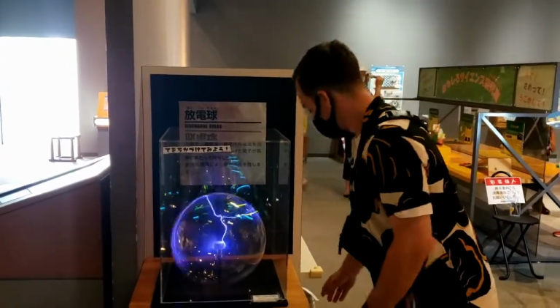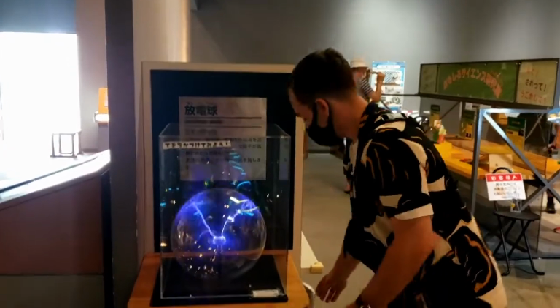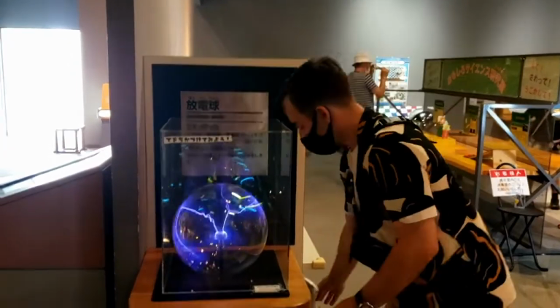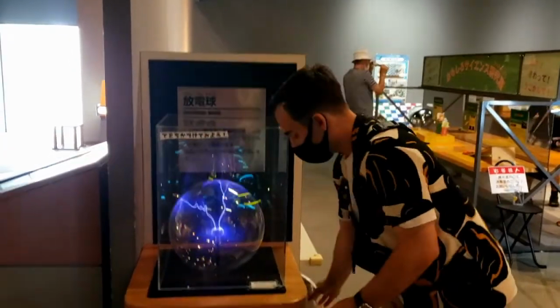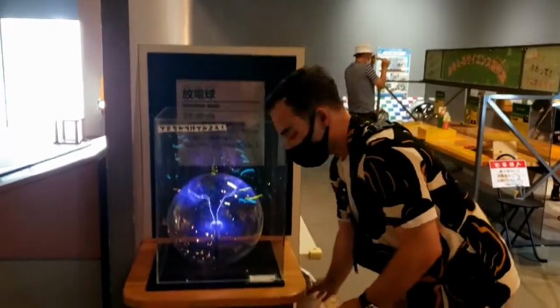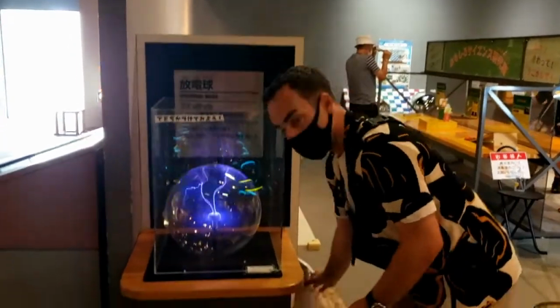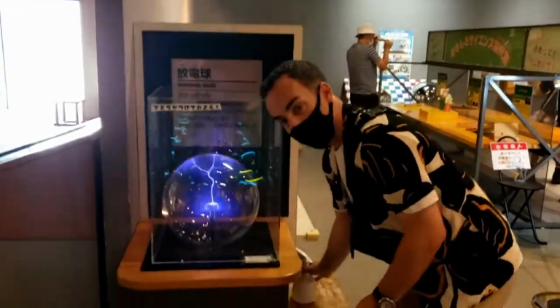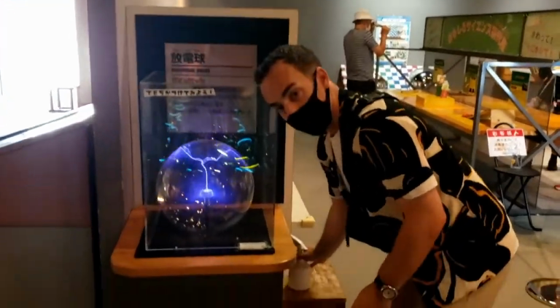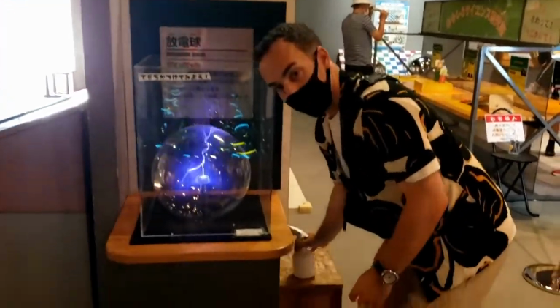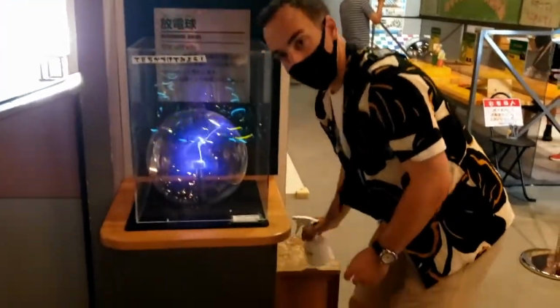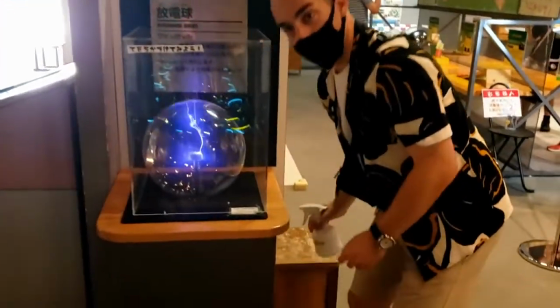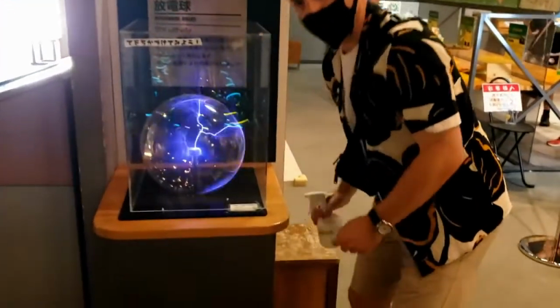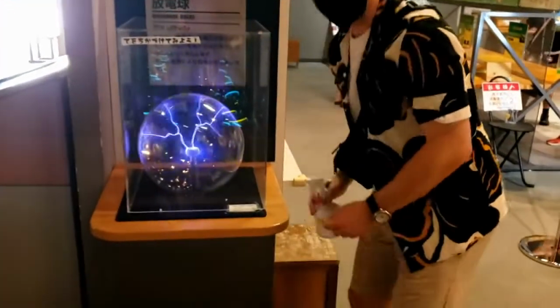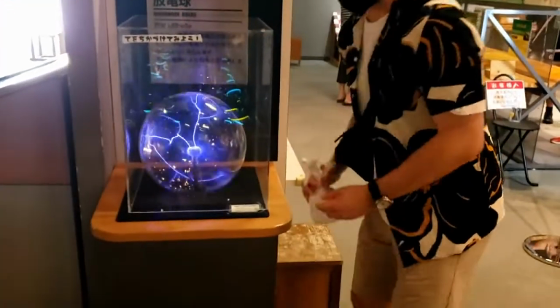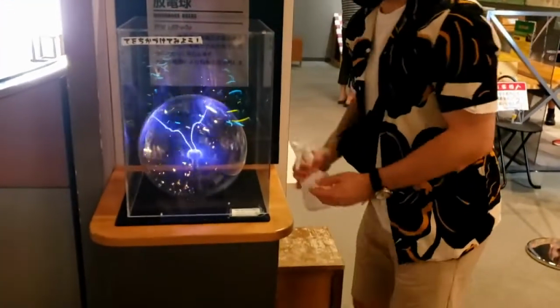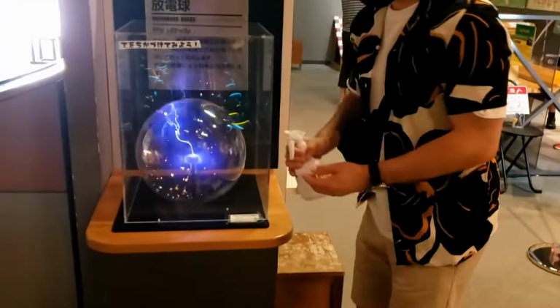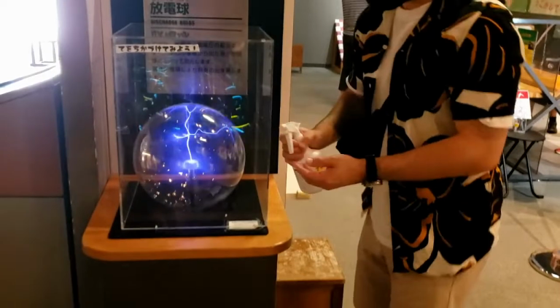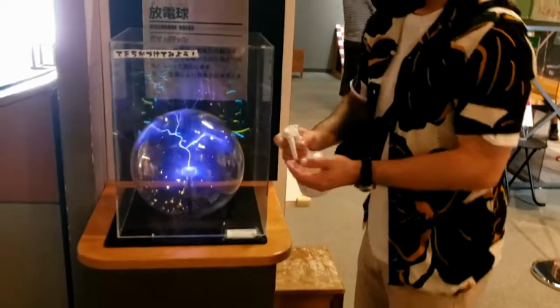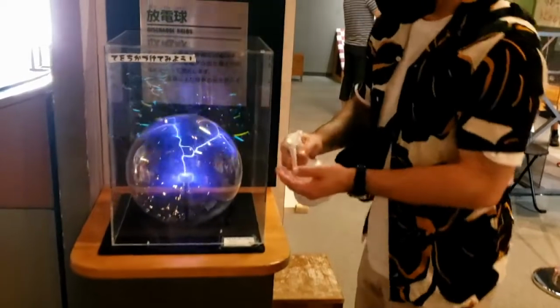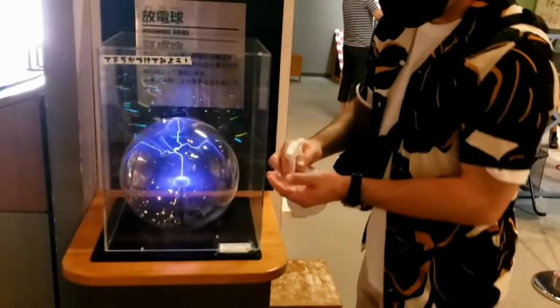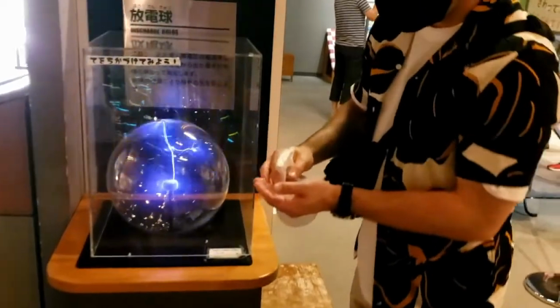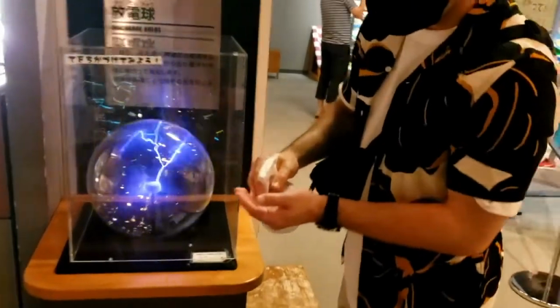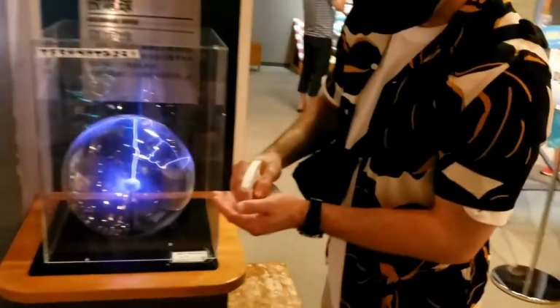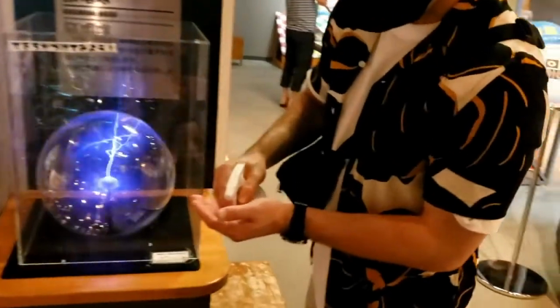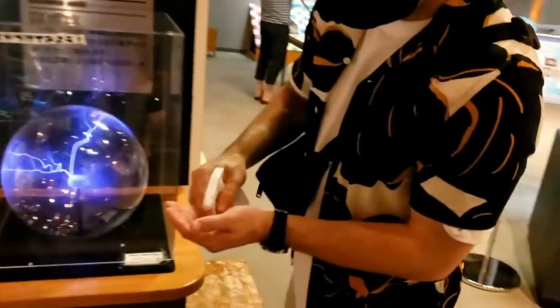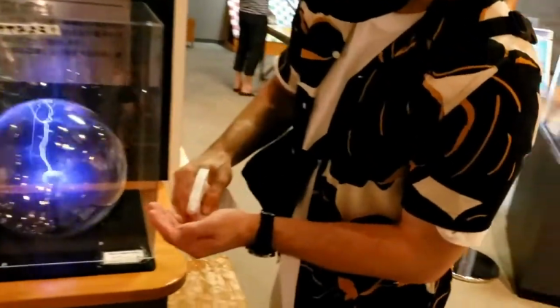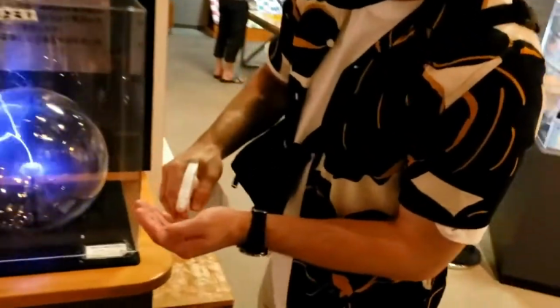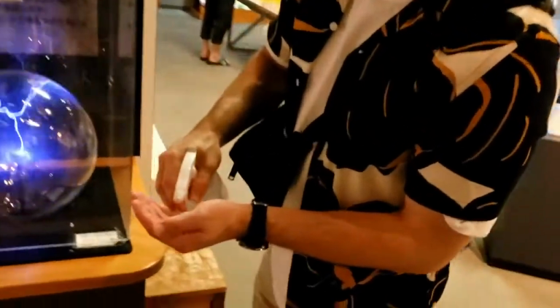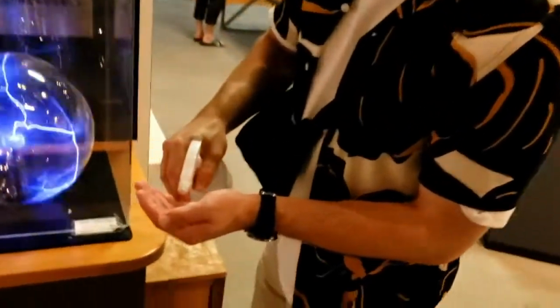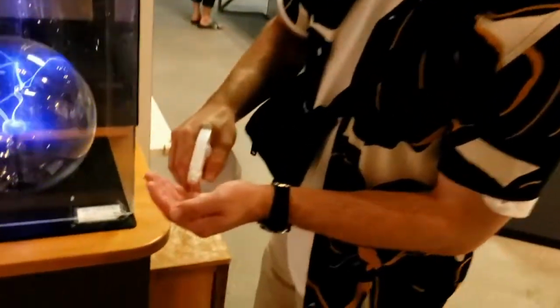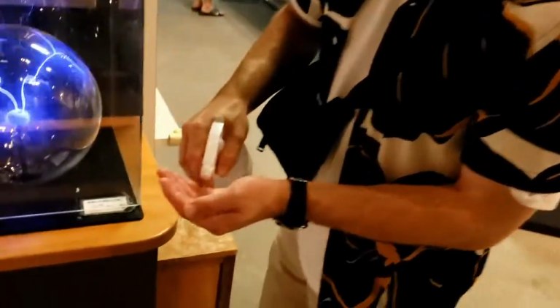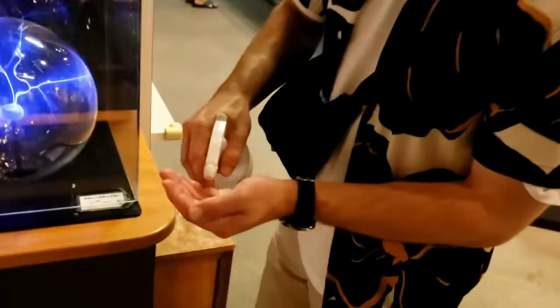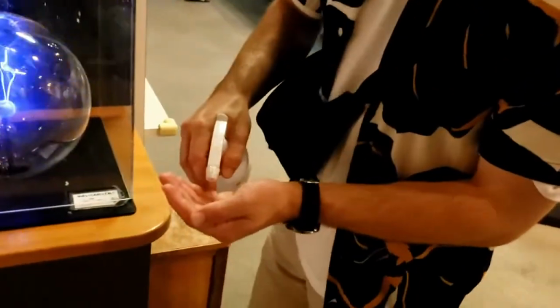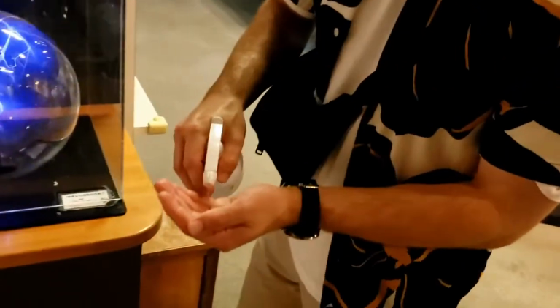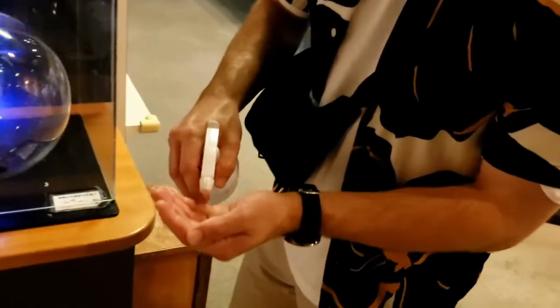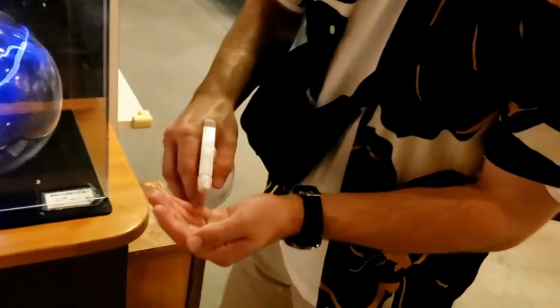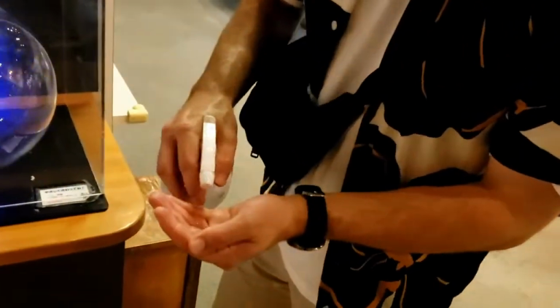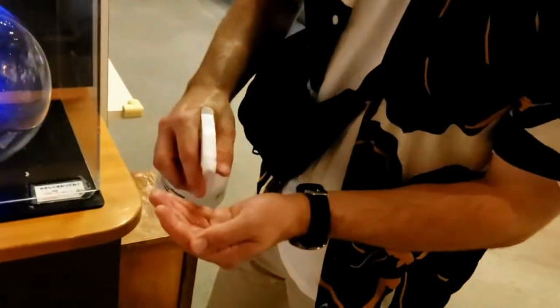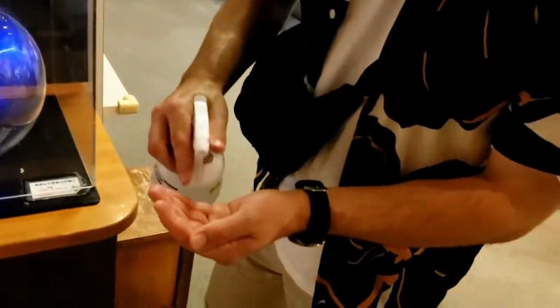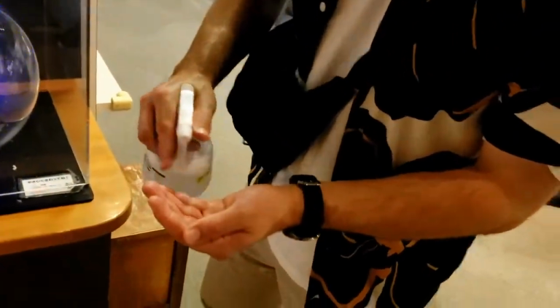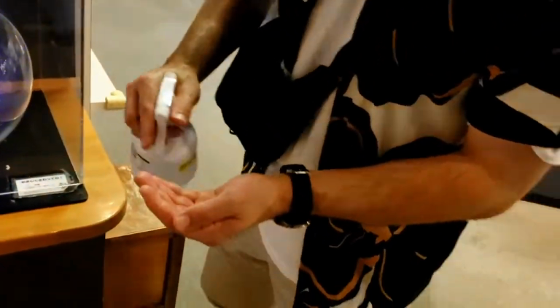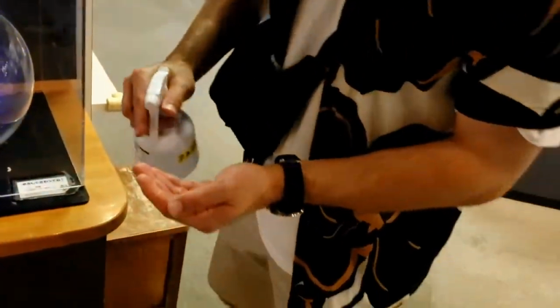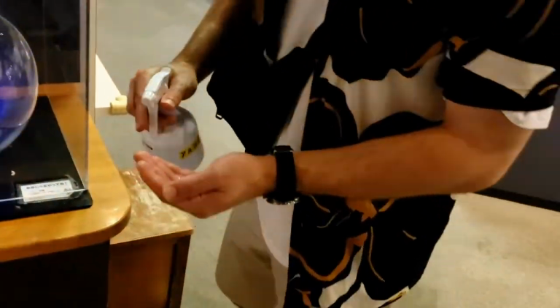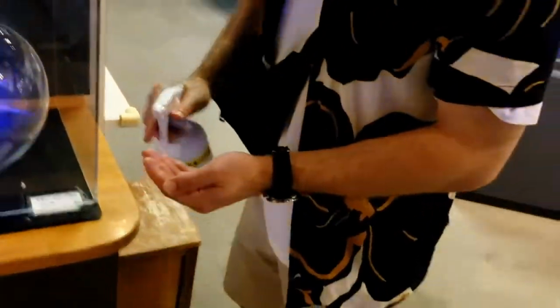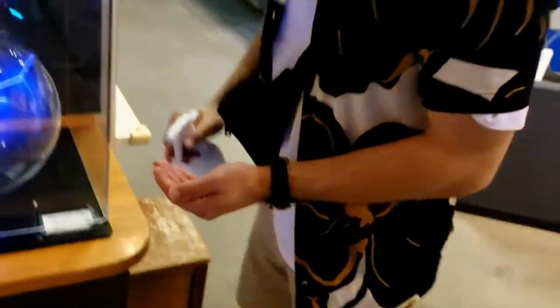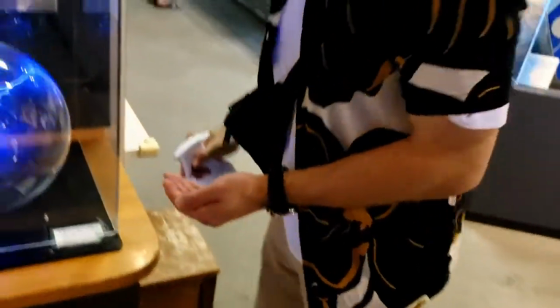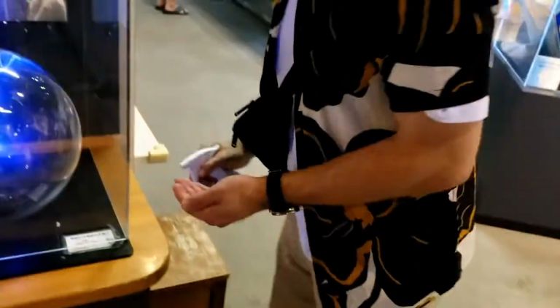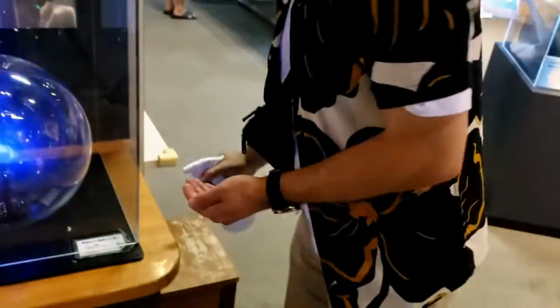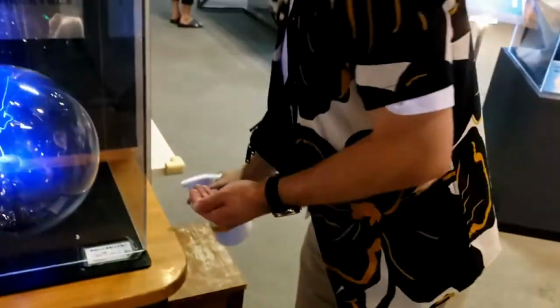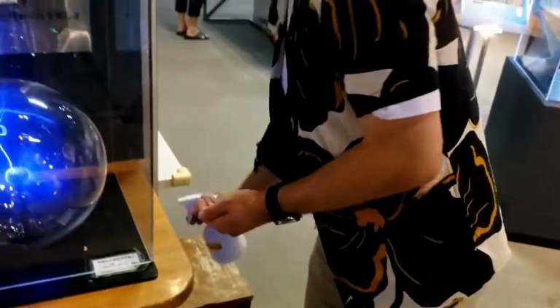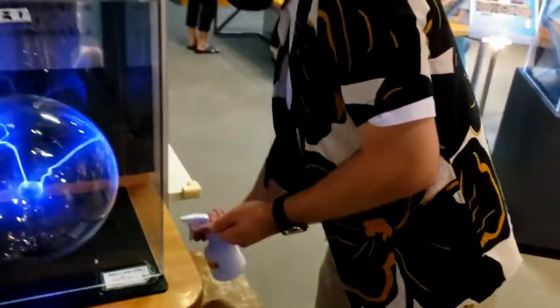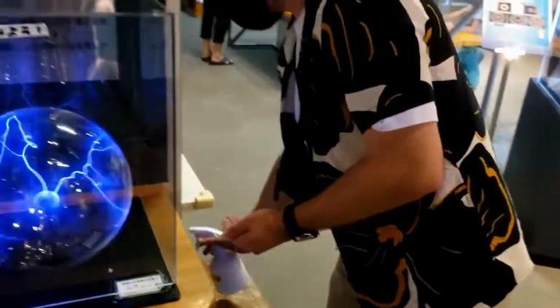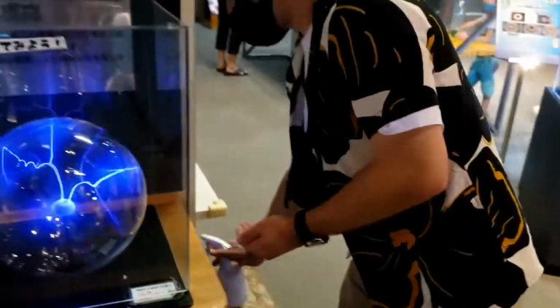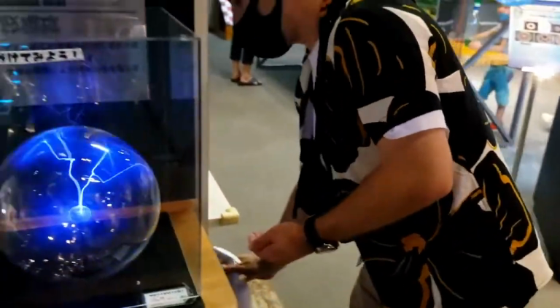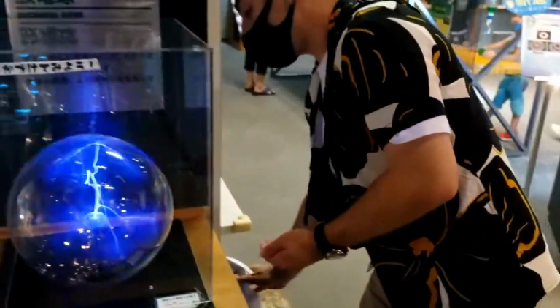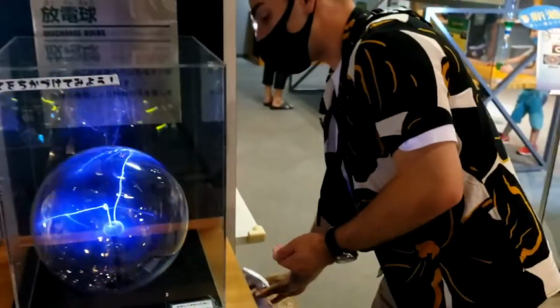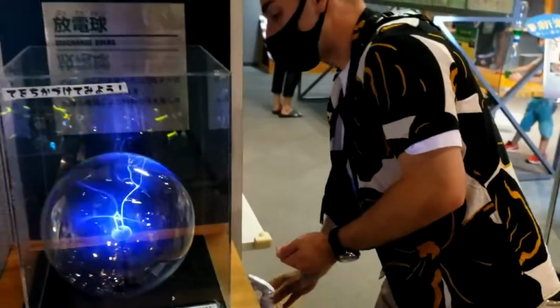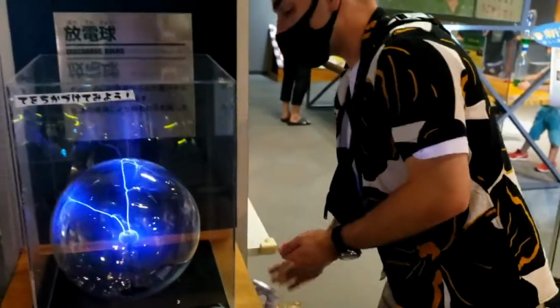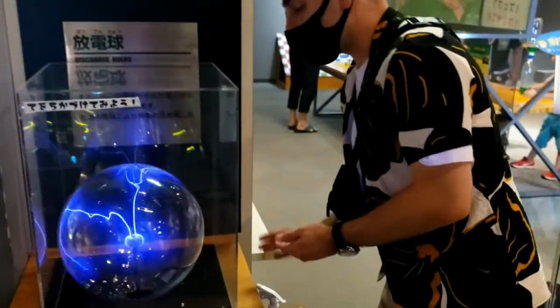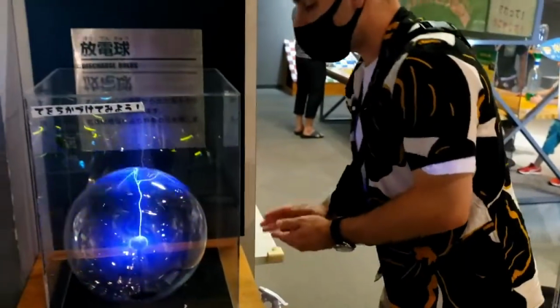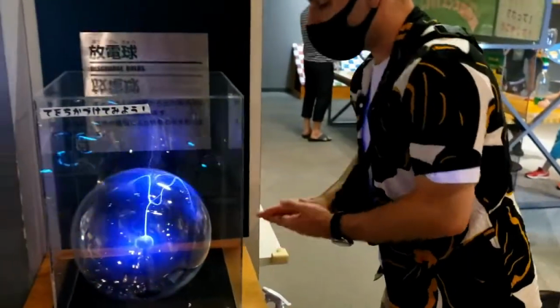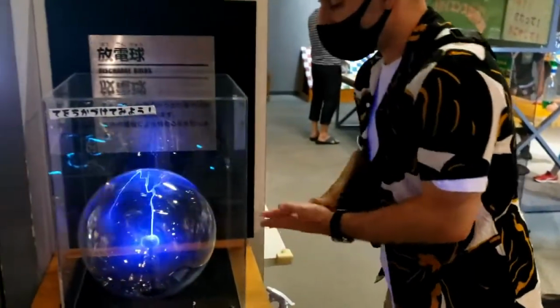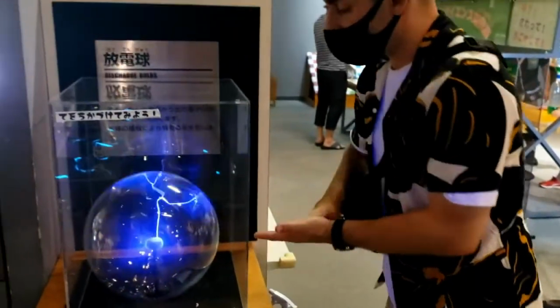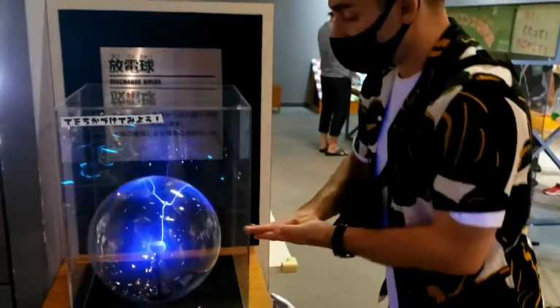They even have some hand sanitizer alcohol for you because of the whole pandemic situation.